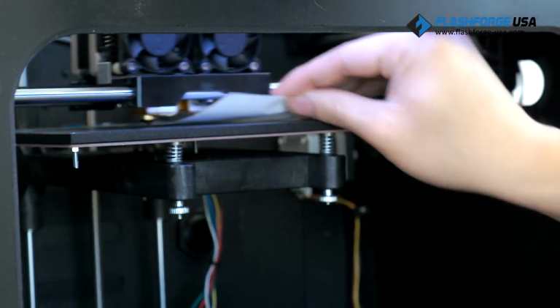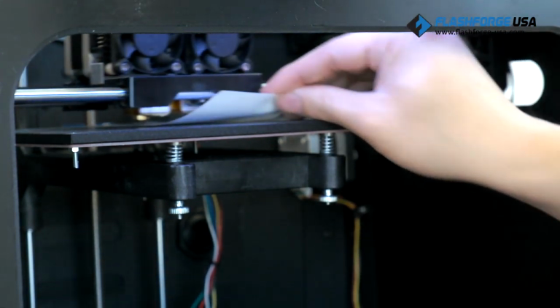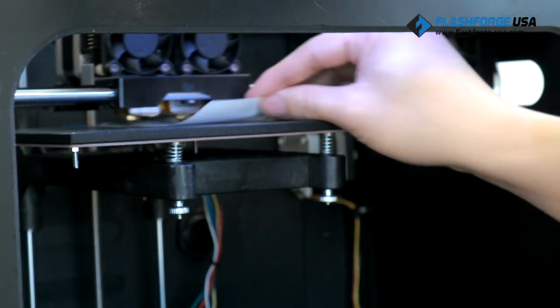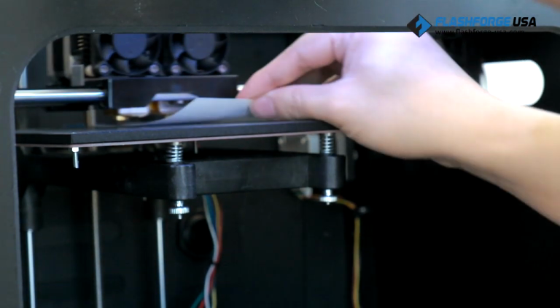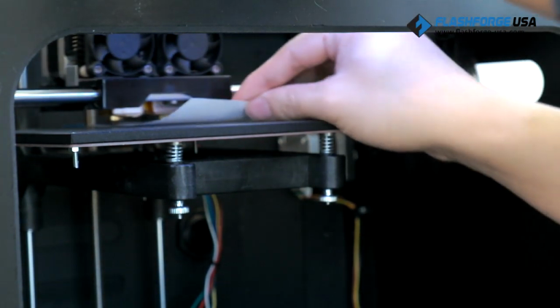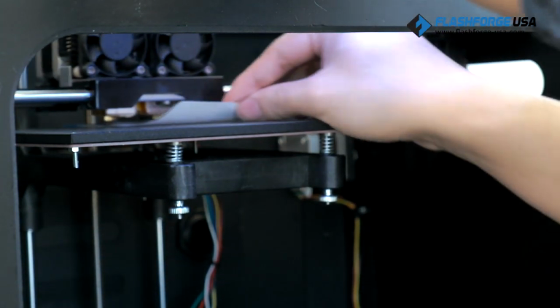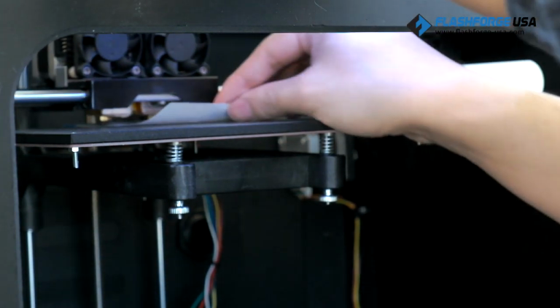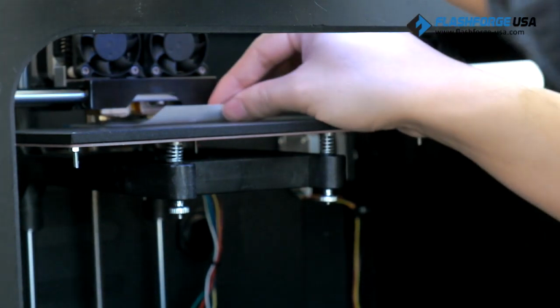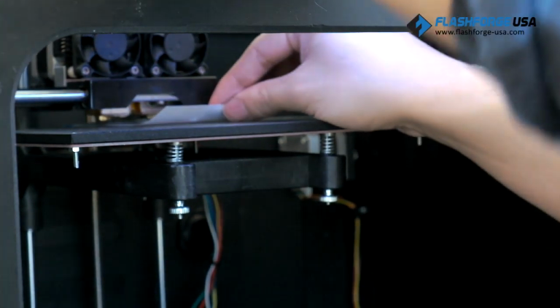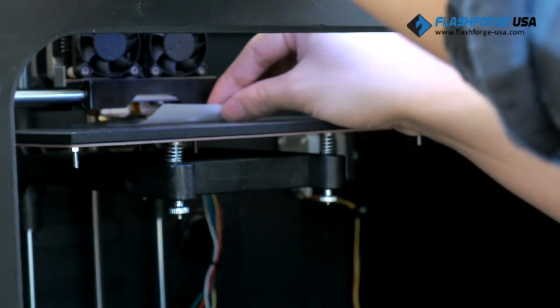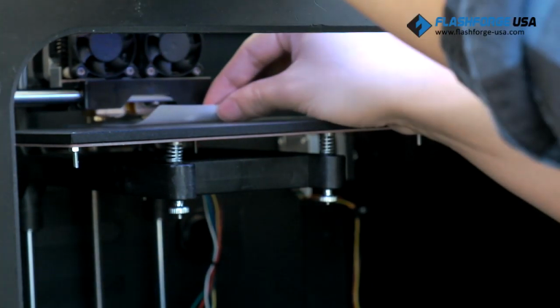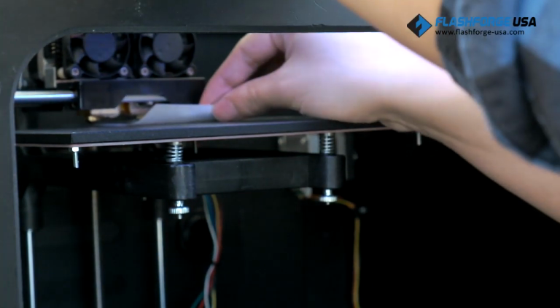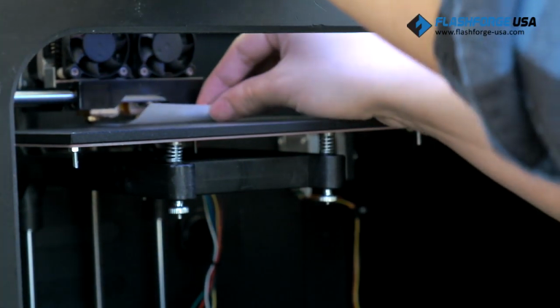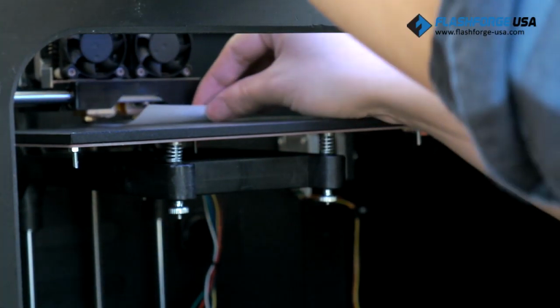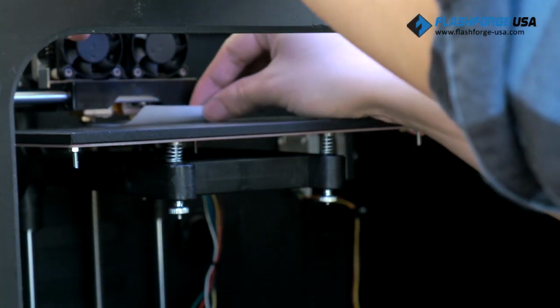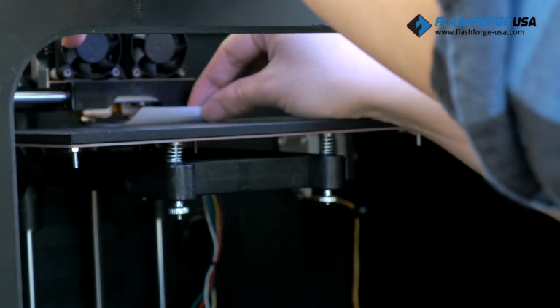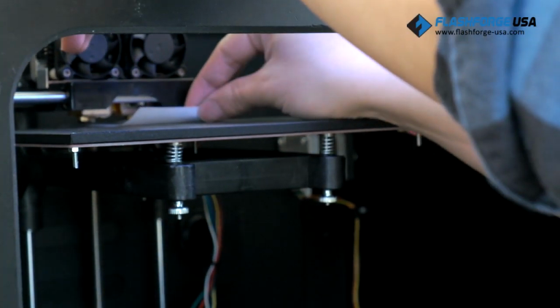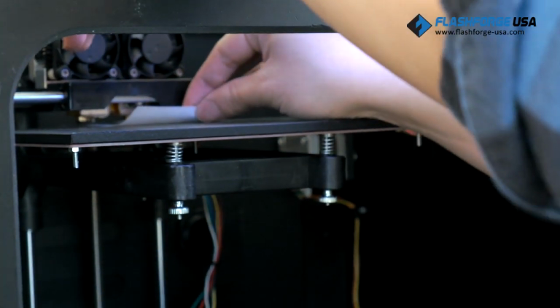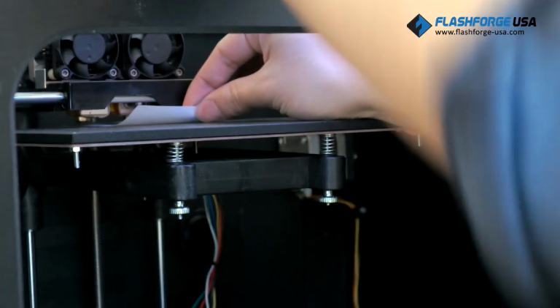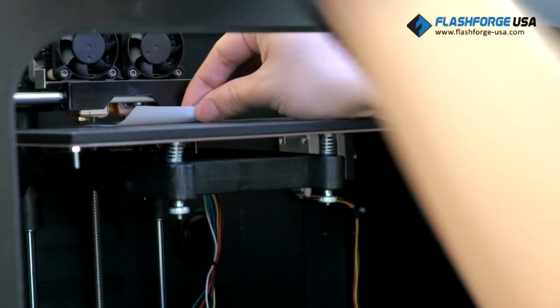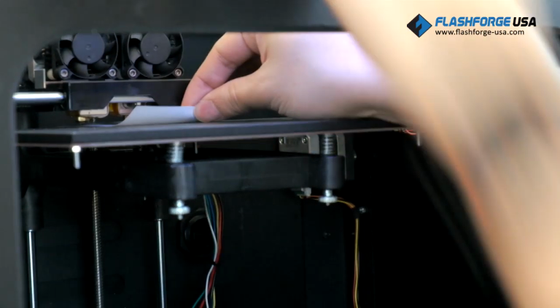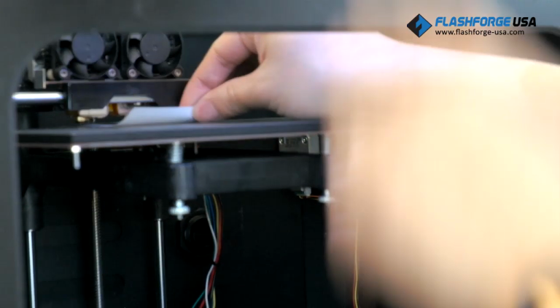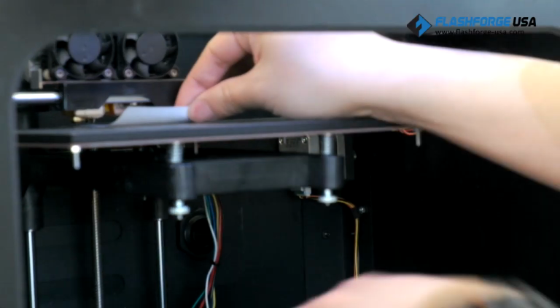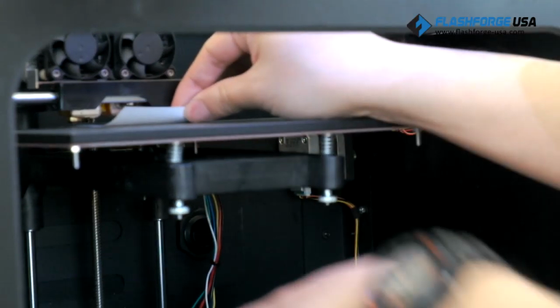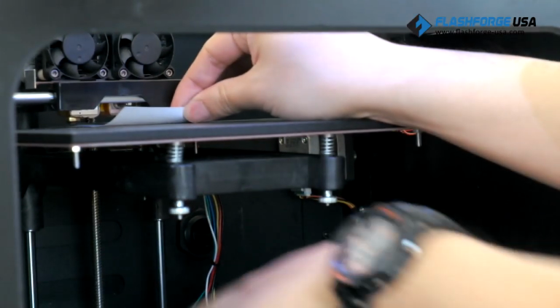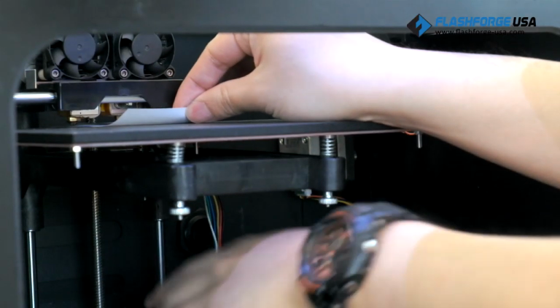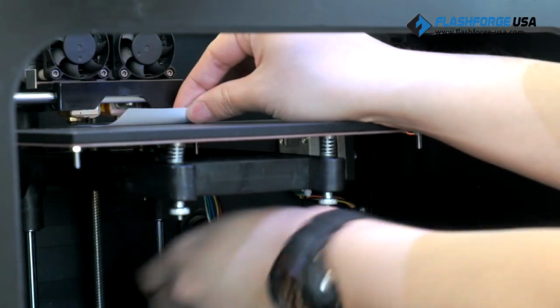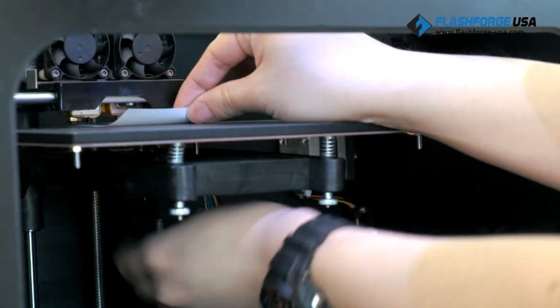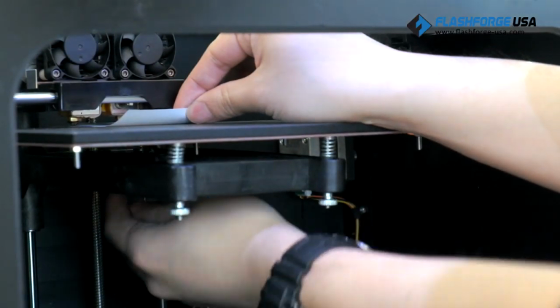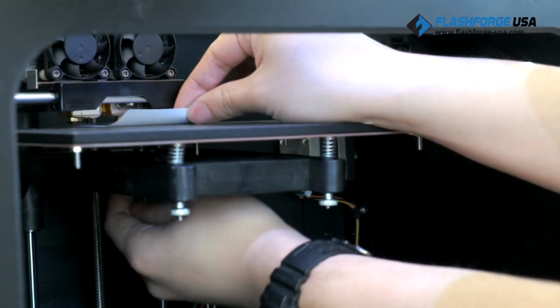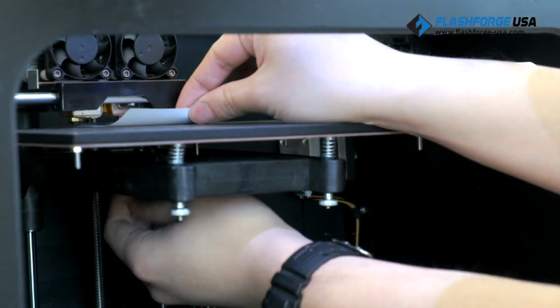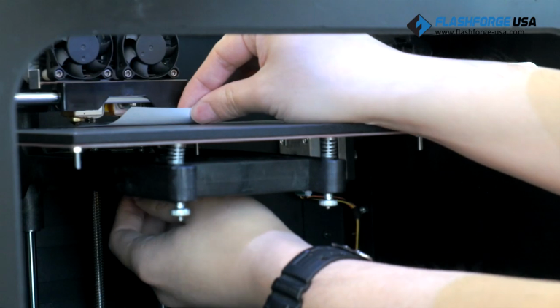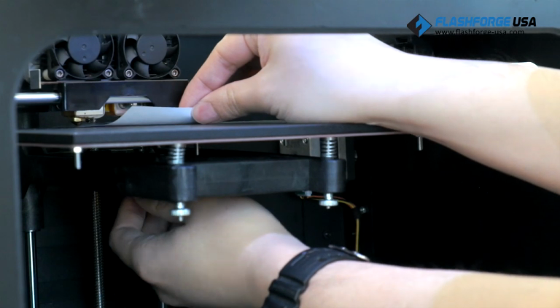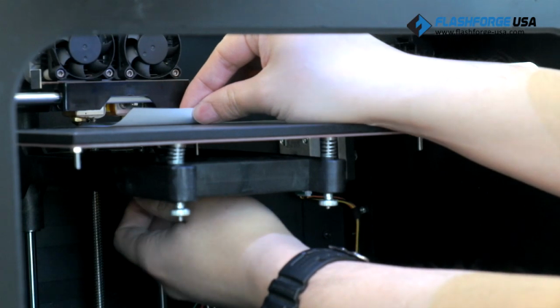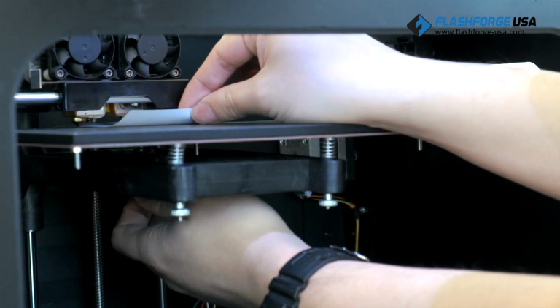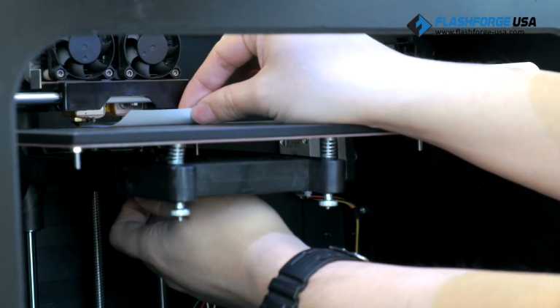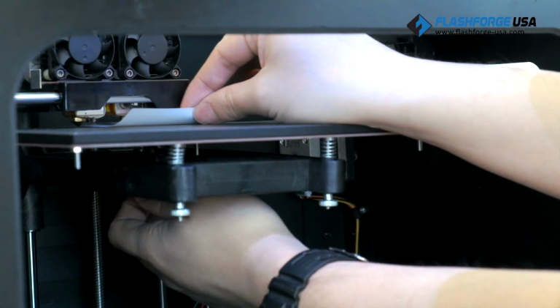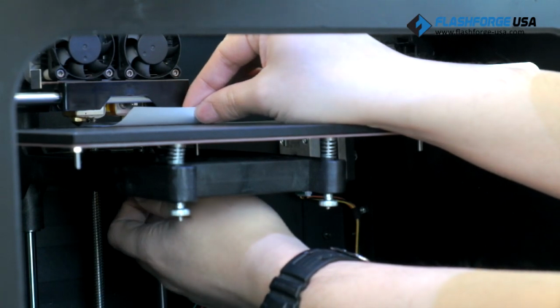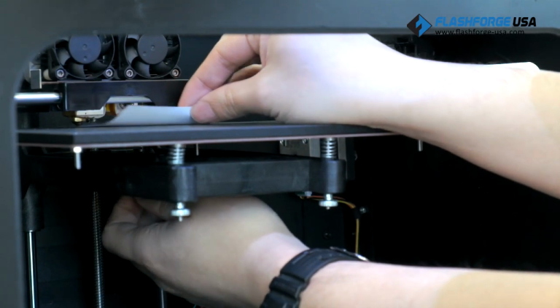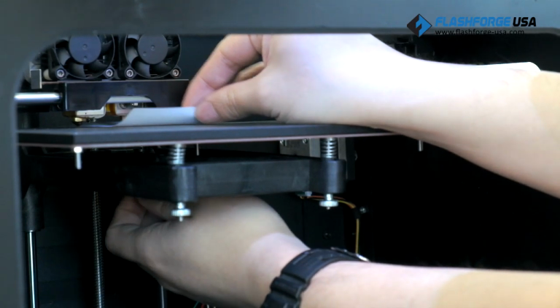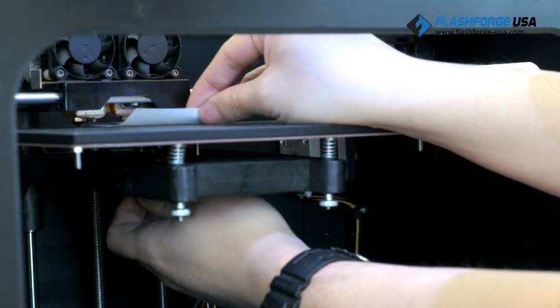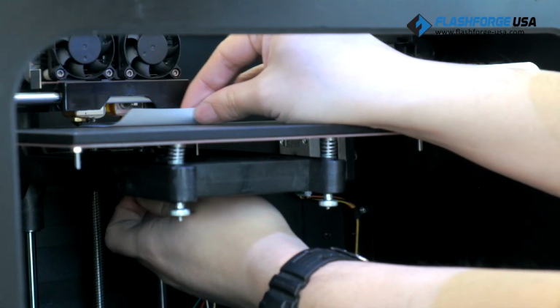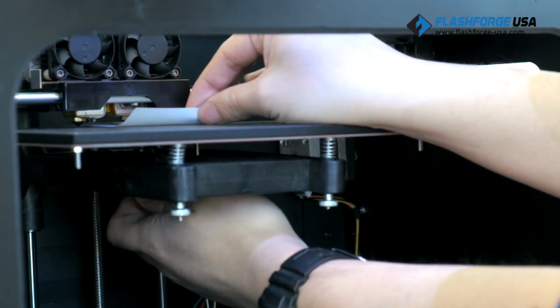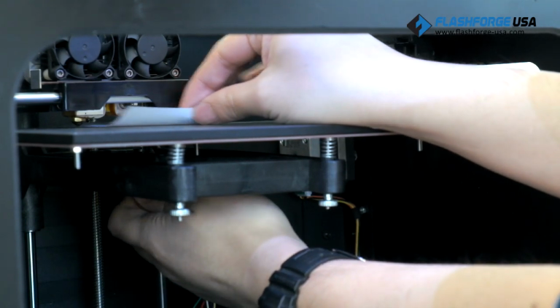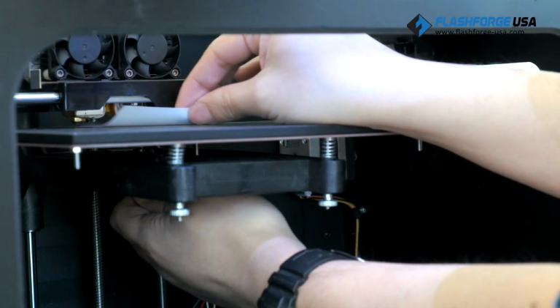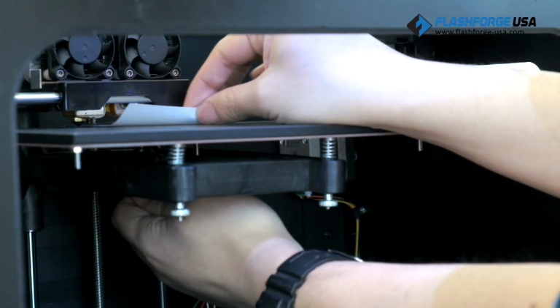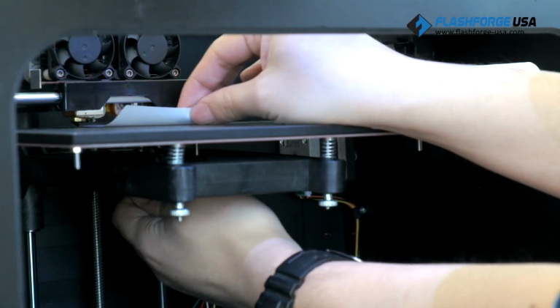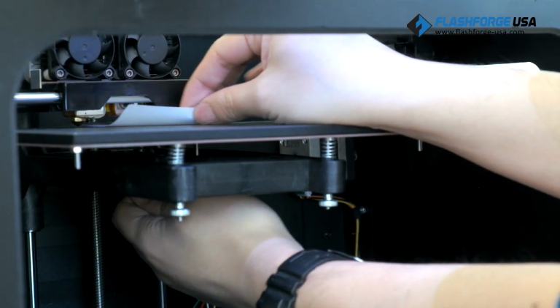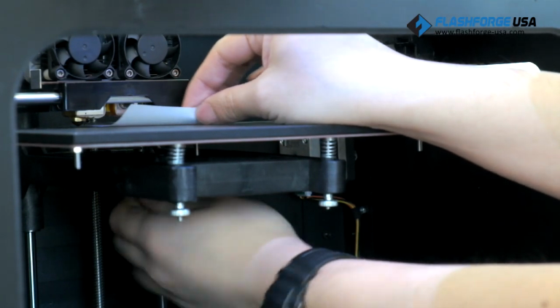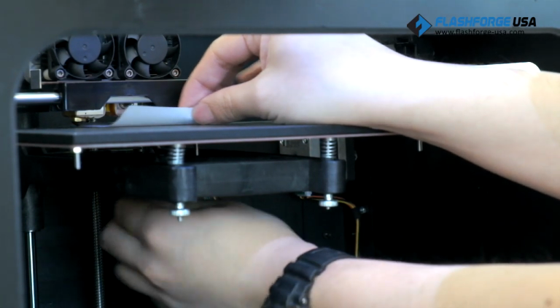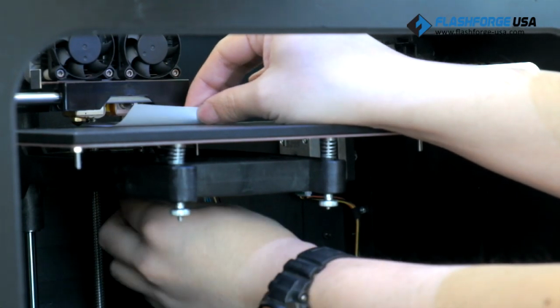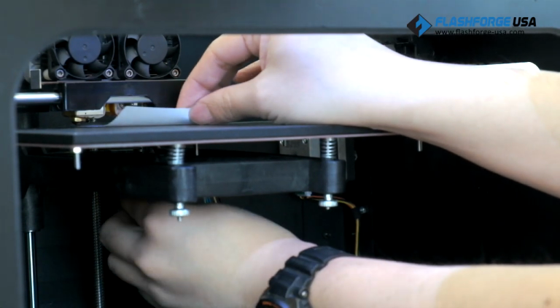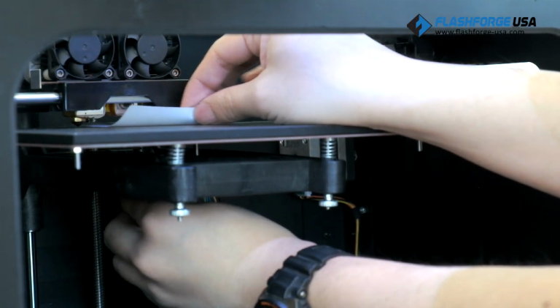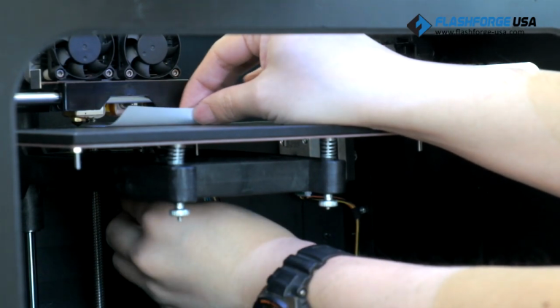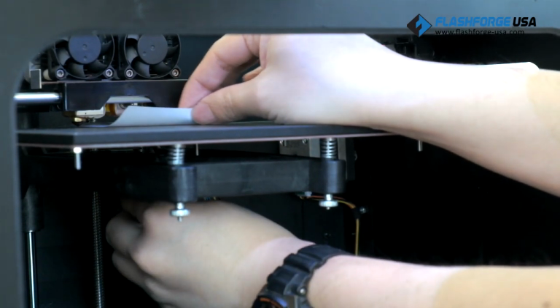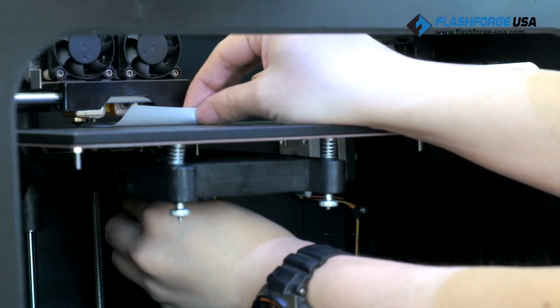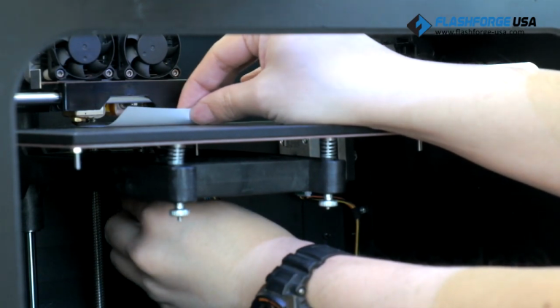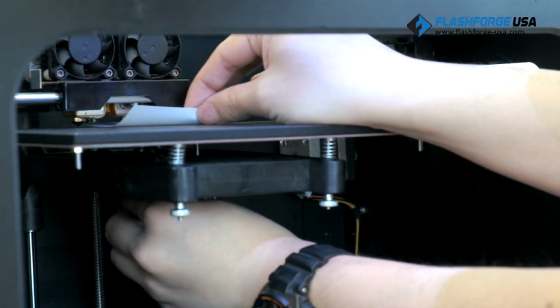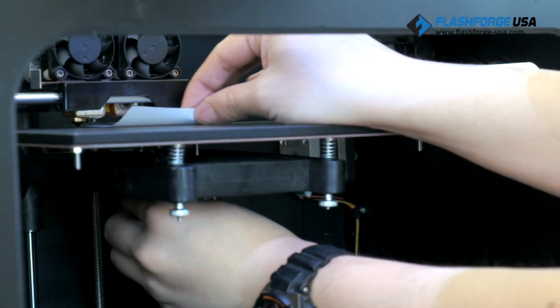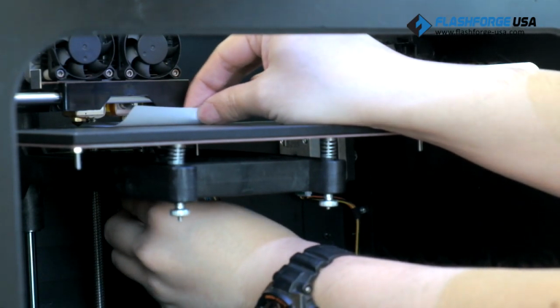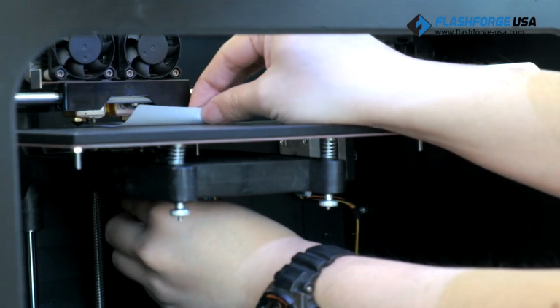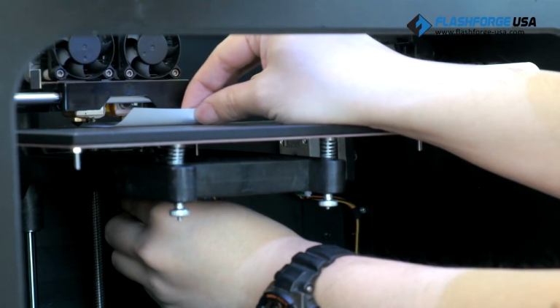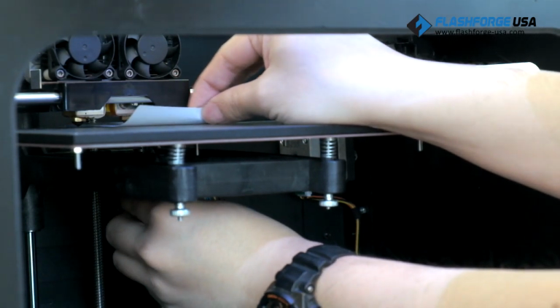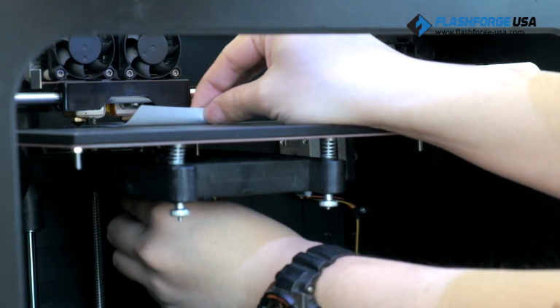Slide the paper back and forth again until you feel a slight resistance, then move on to the third point and repeat.